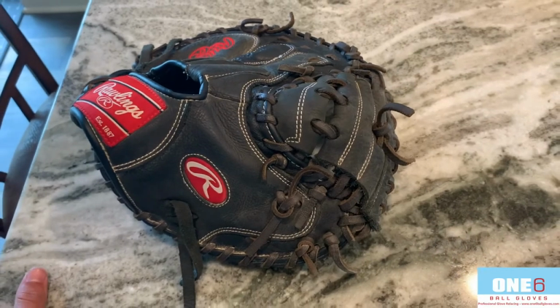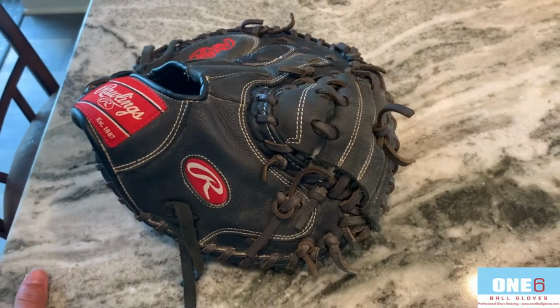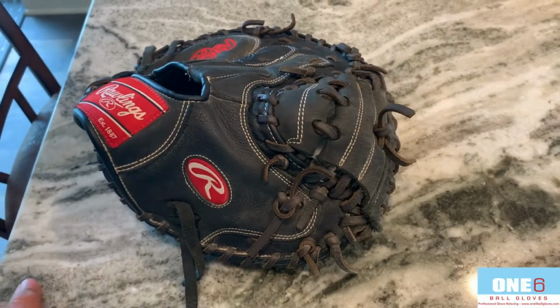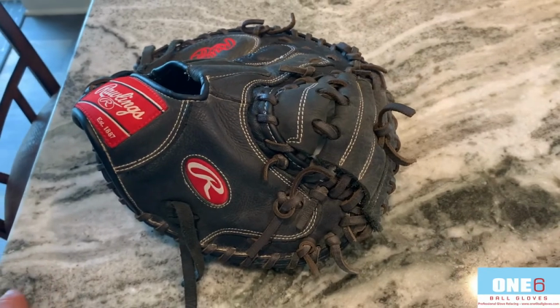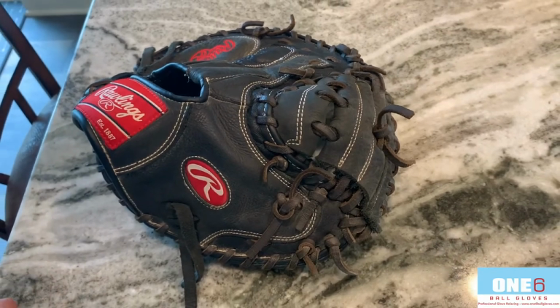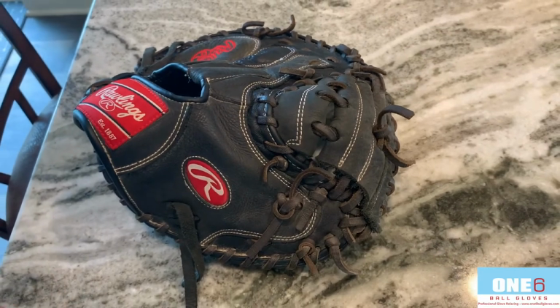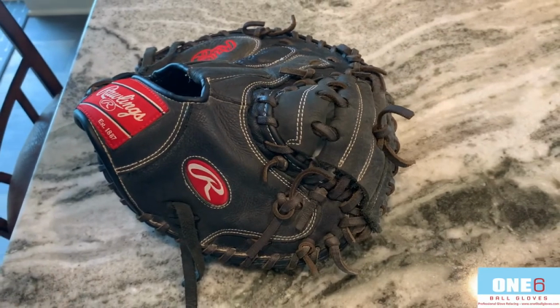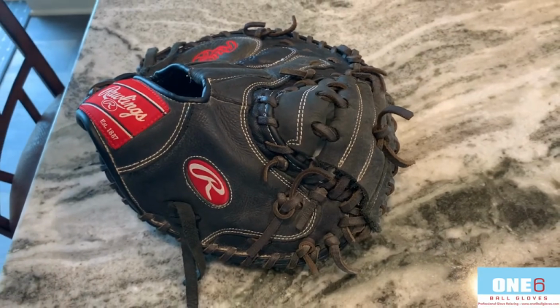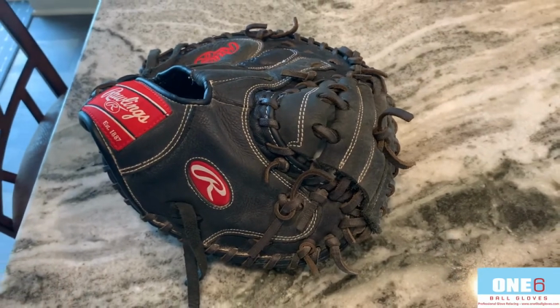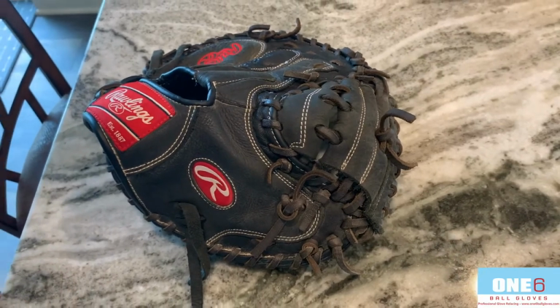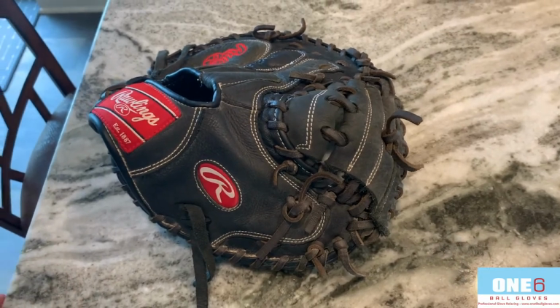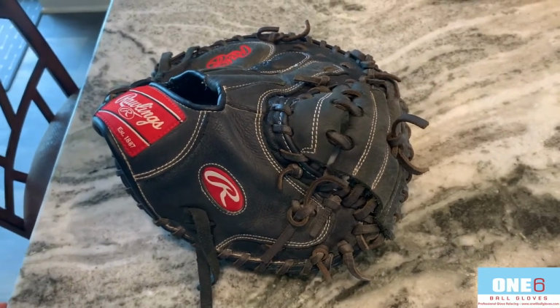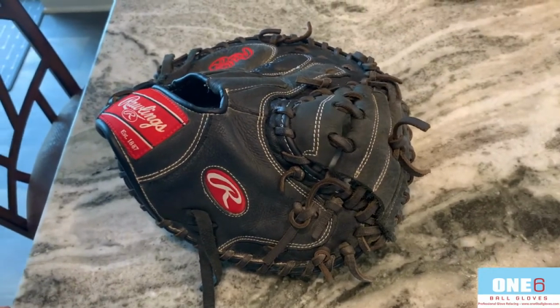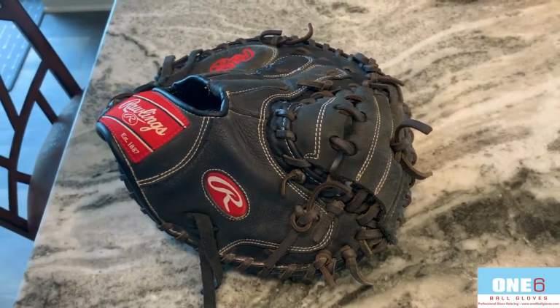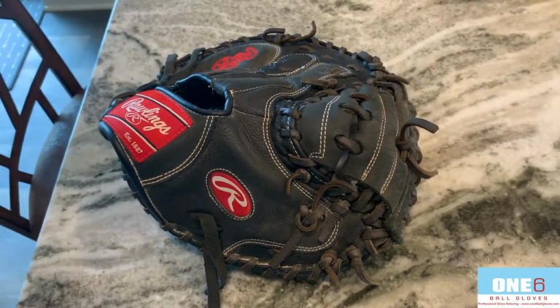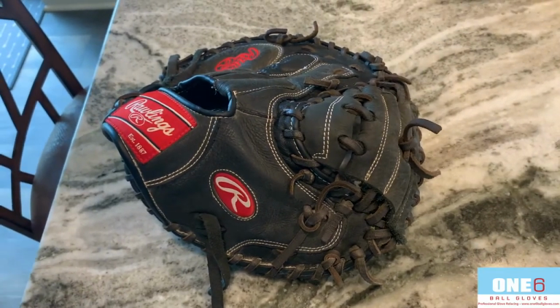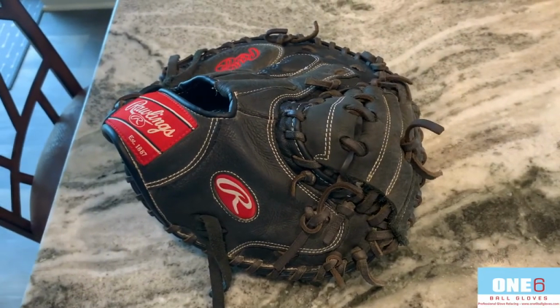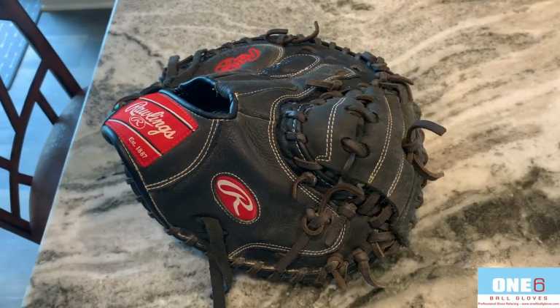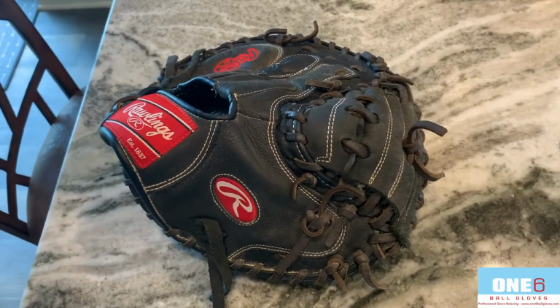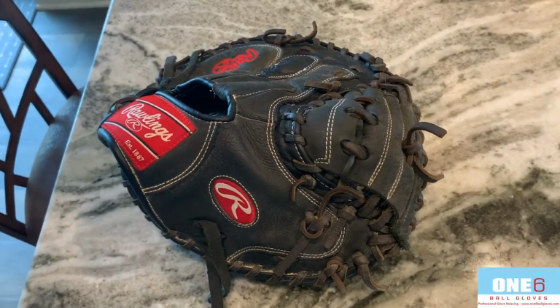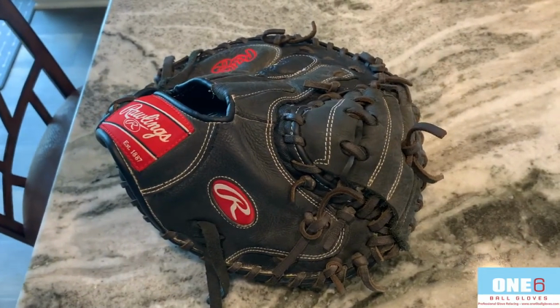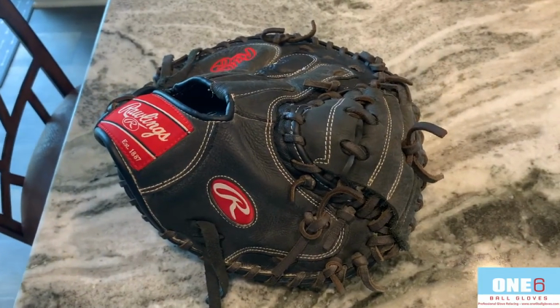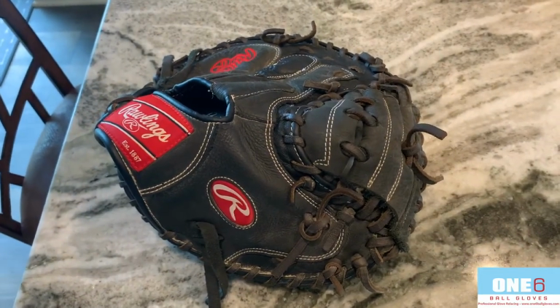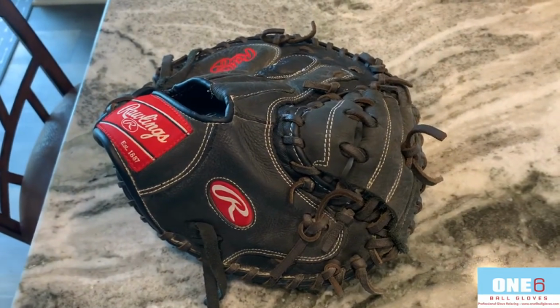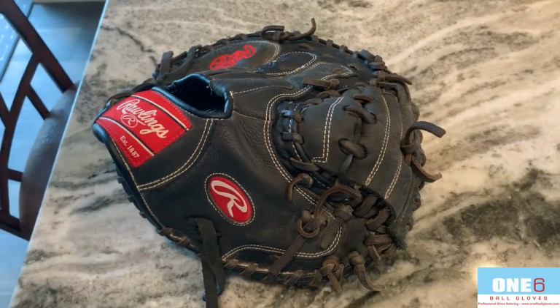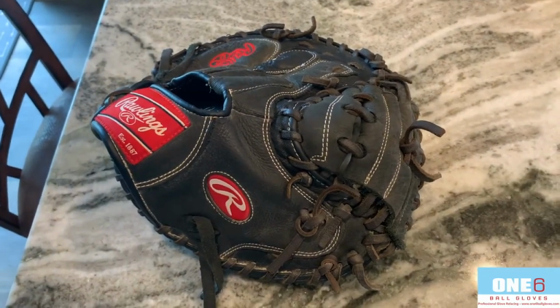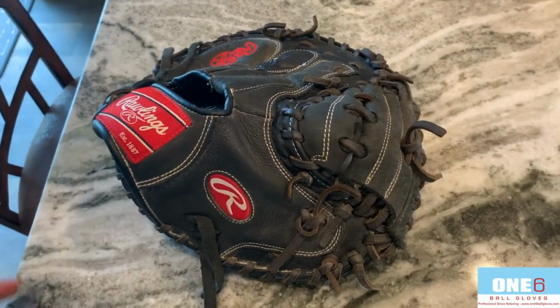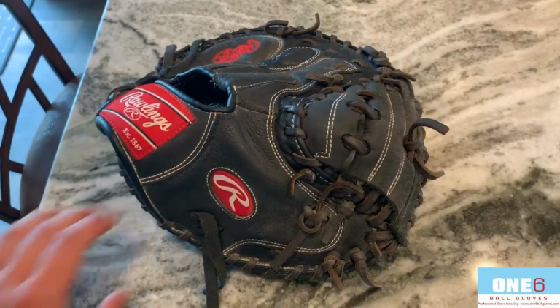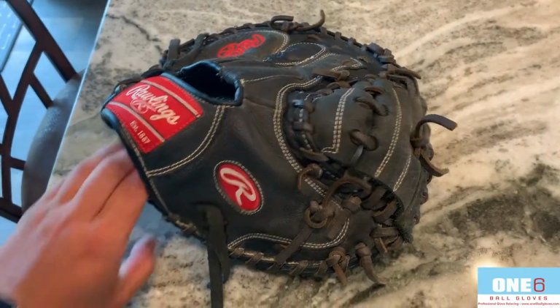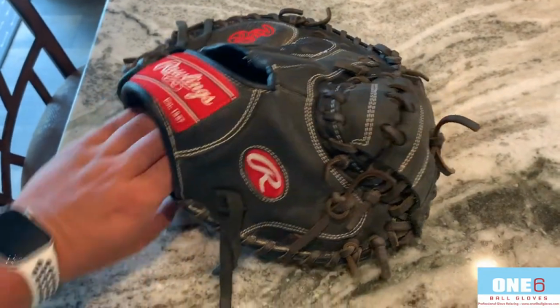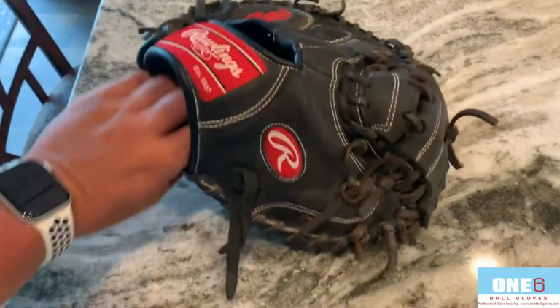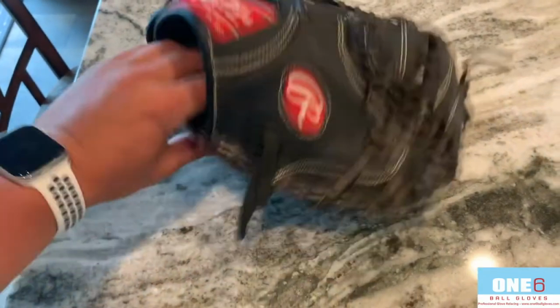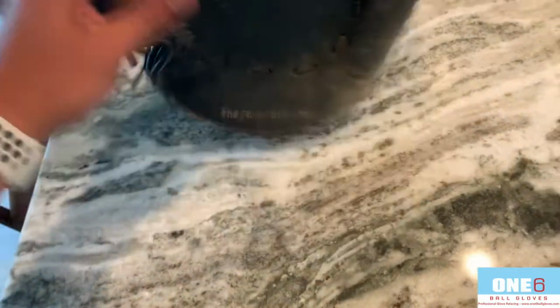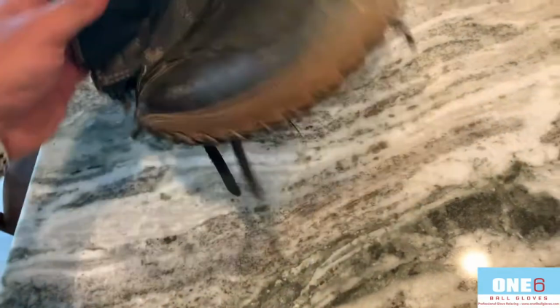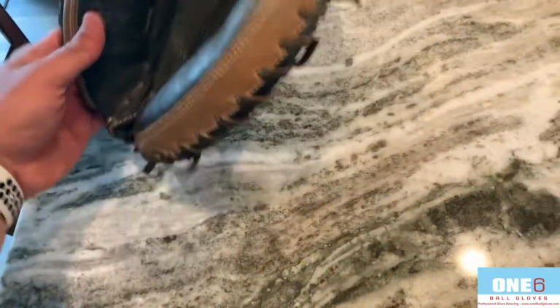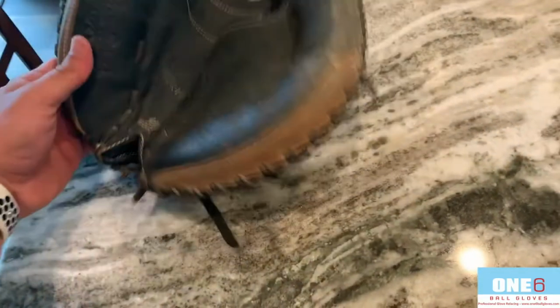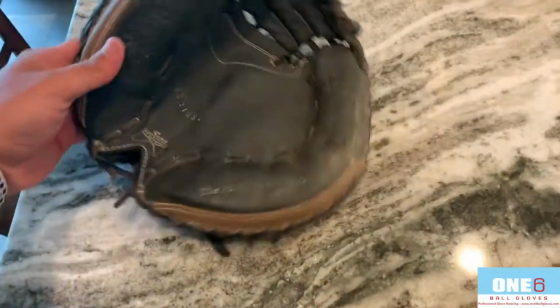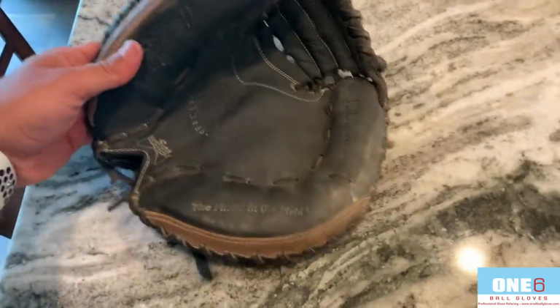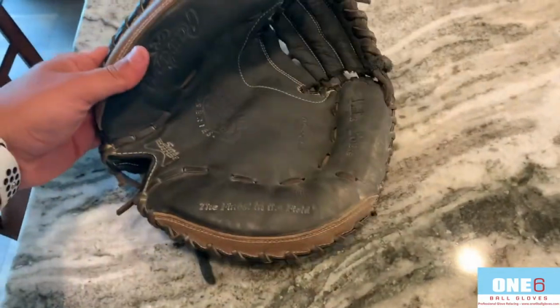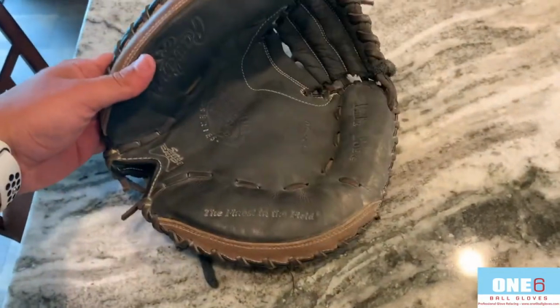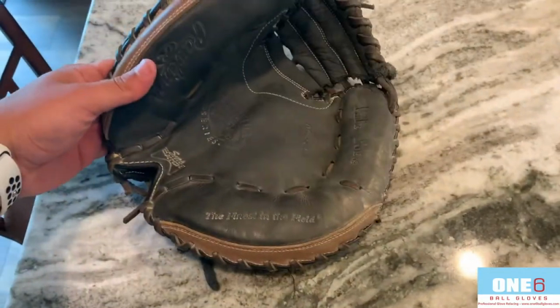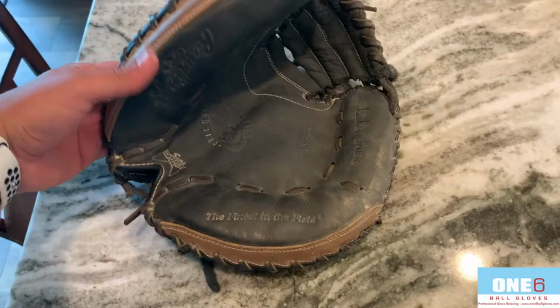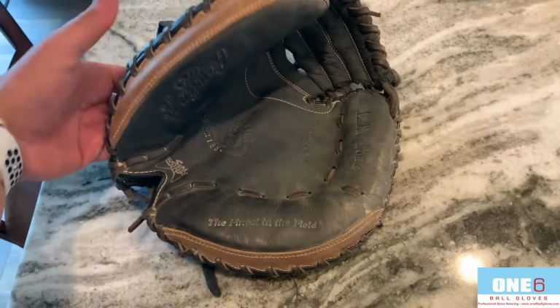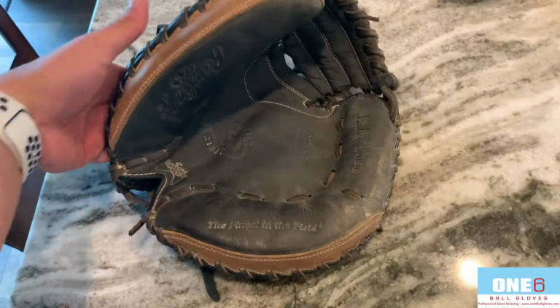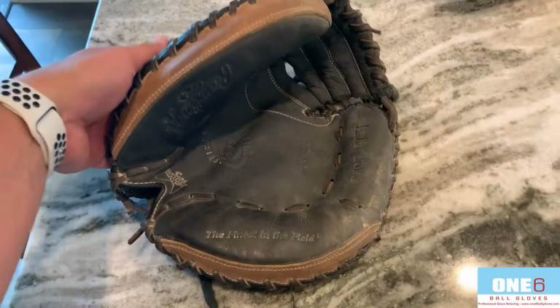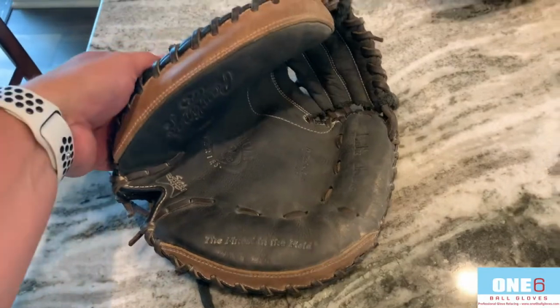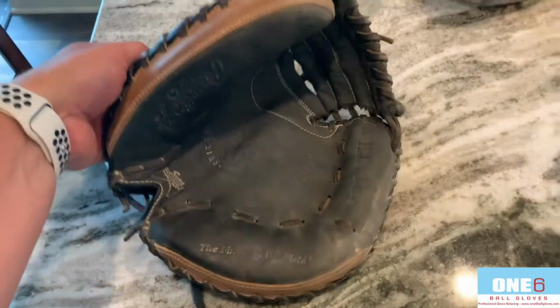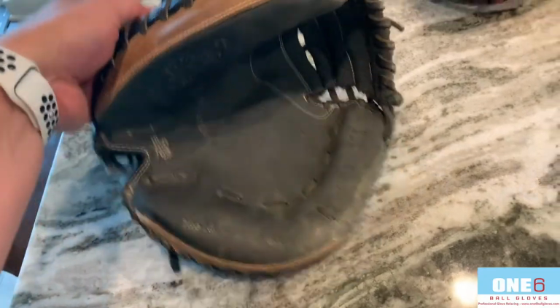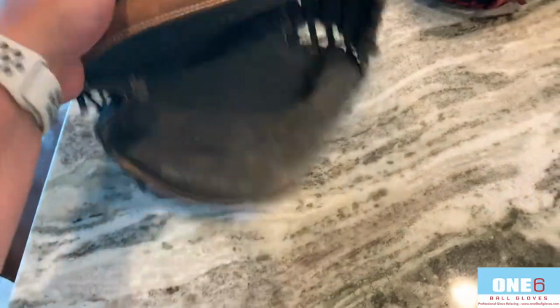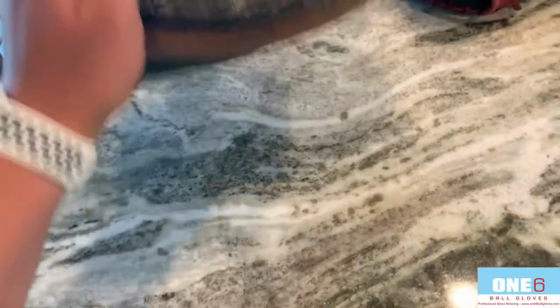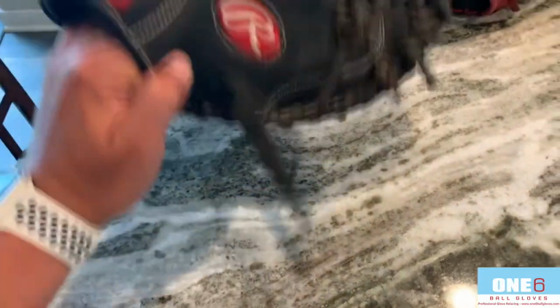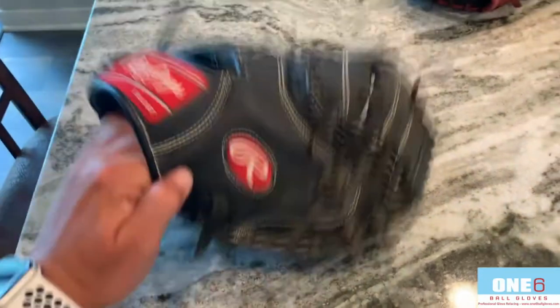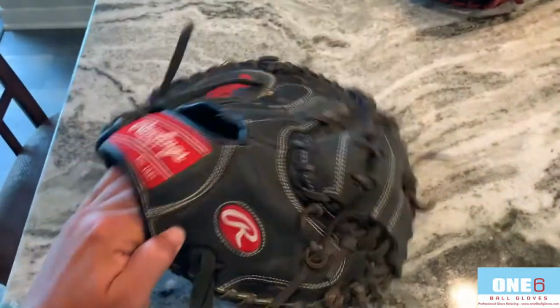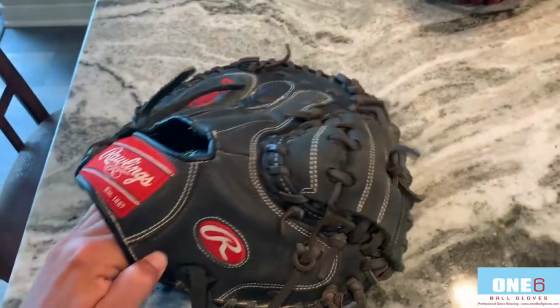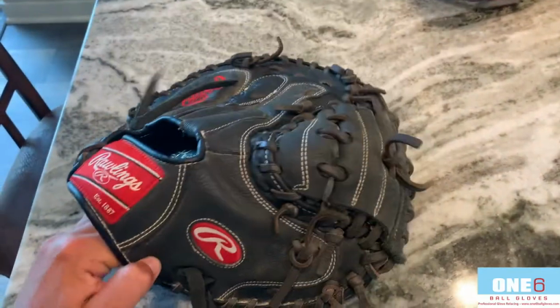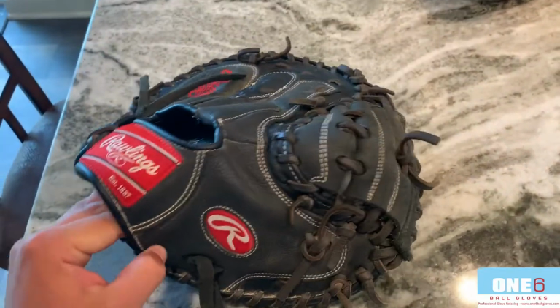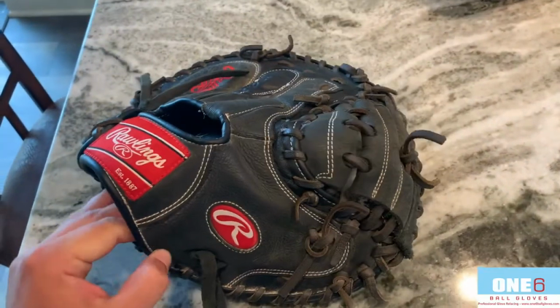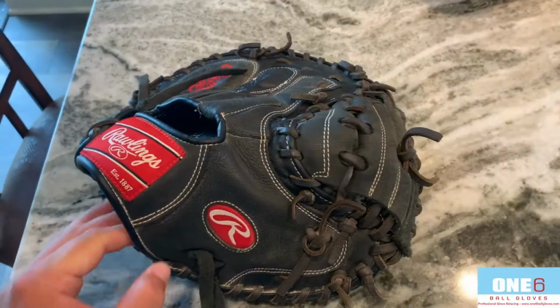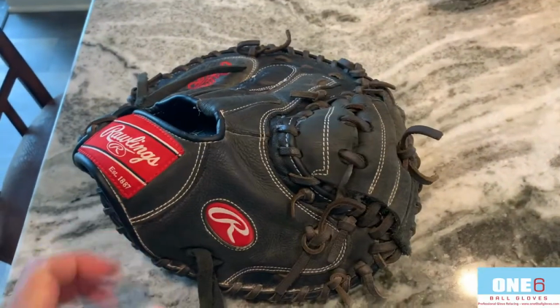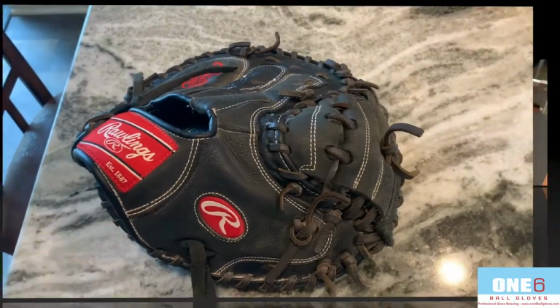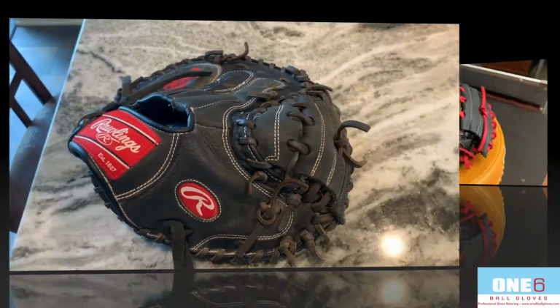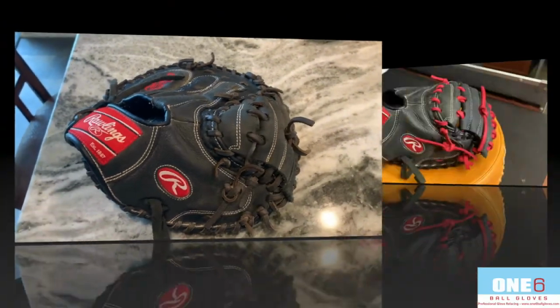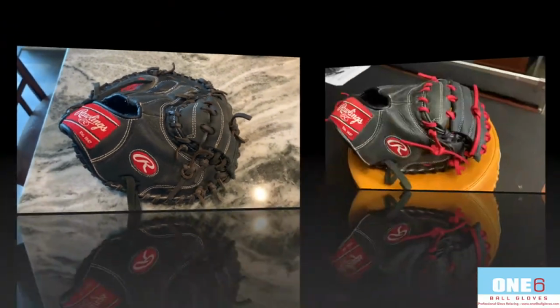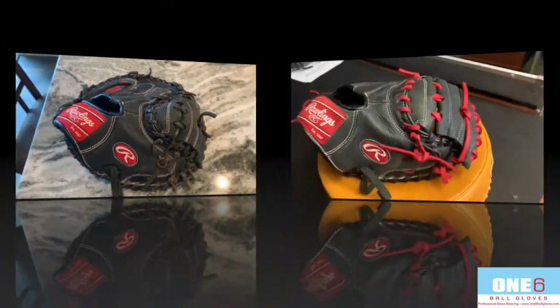I'm gonna clean it up and condition it. I think it should turn out really really nice. I'll show you guys what it looks like when I get it all finished up.